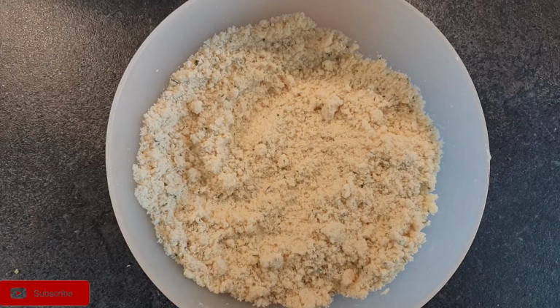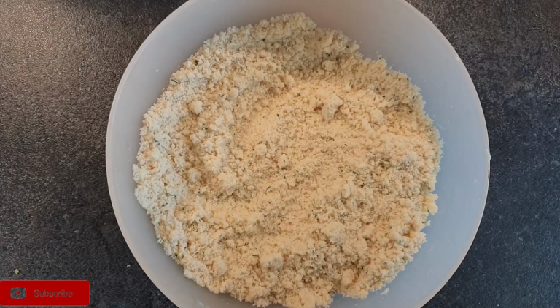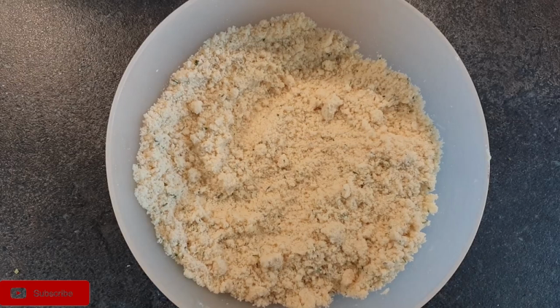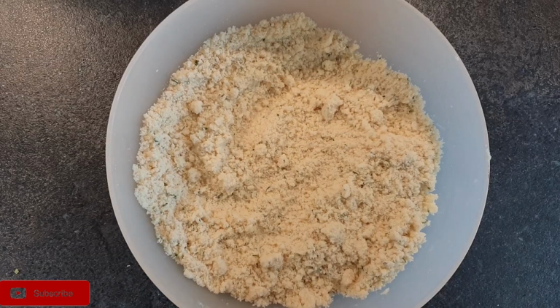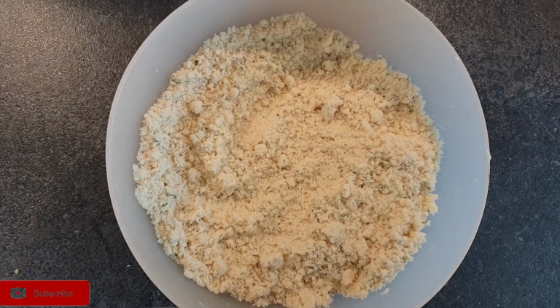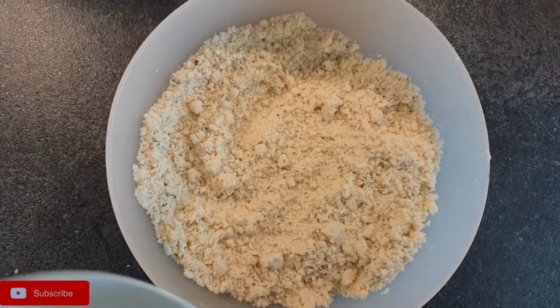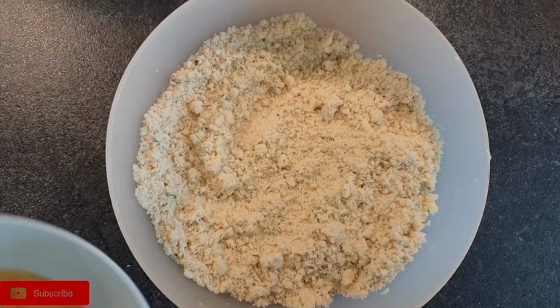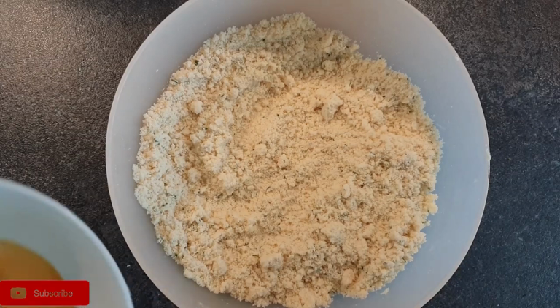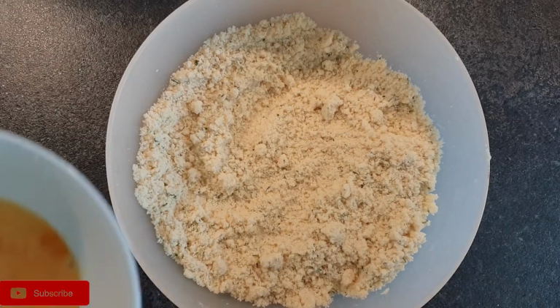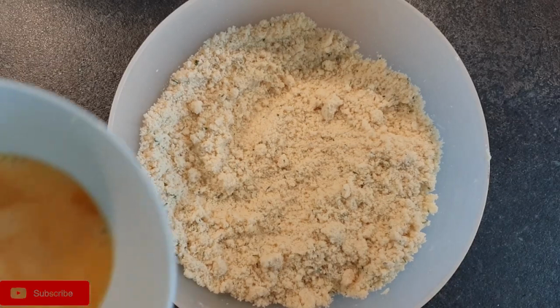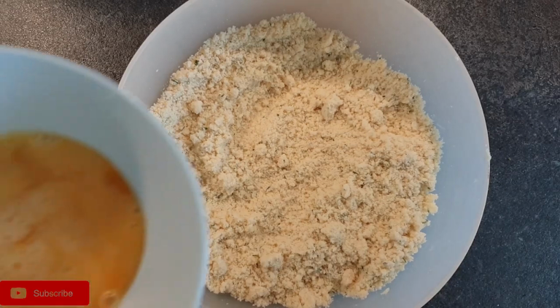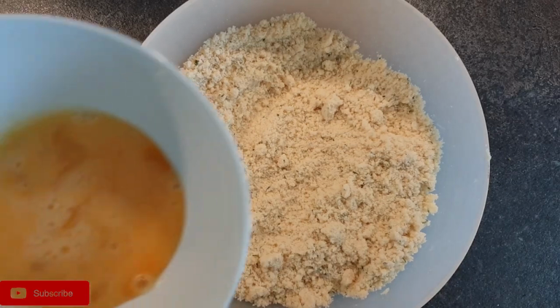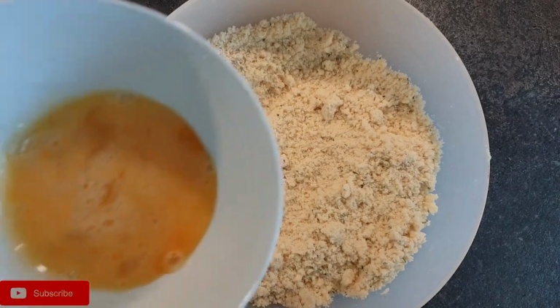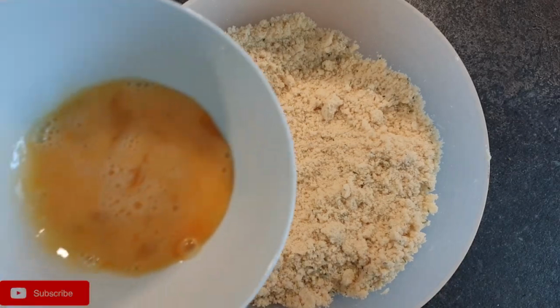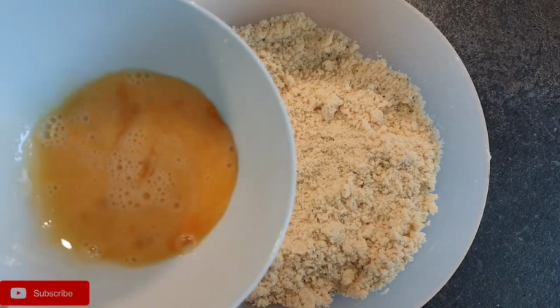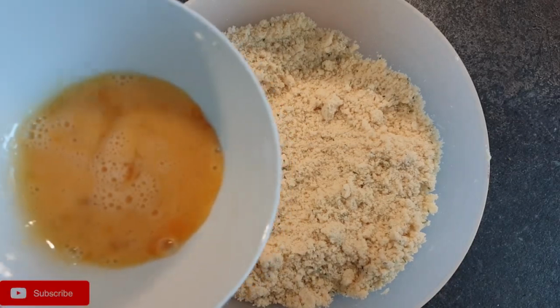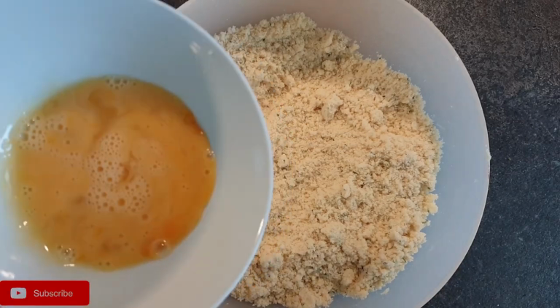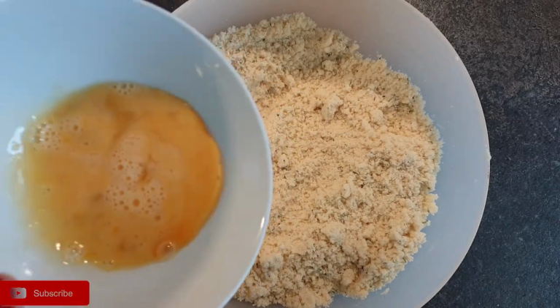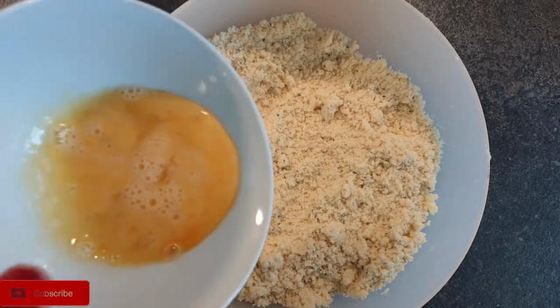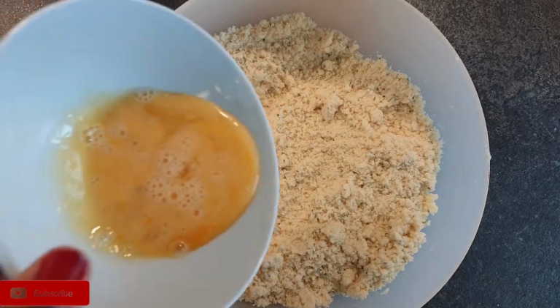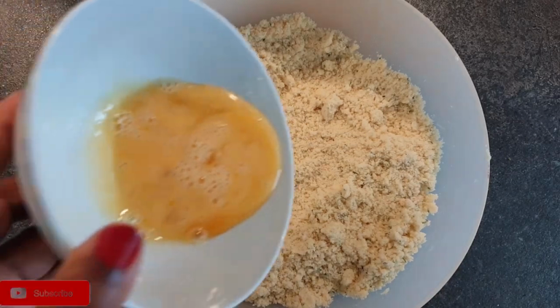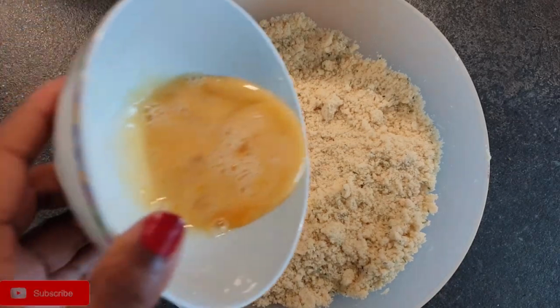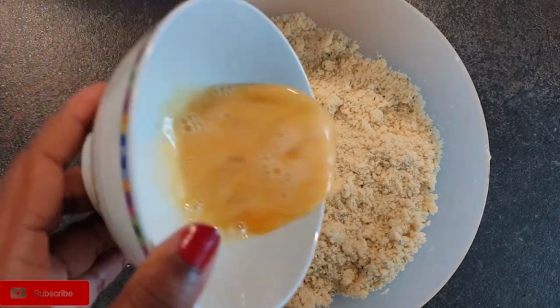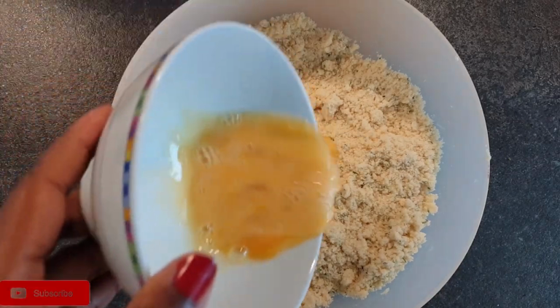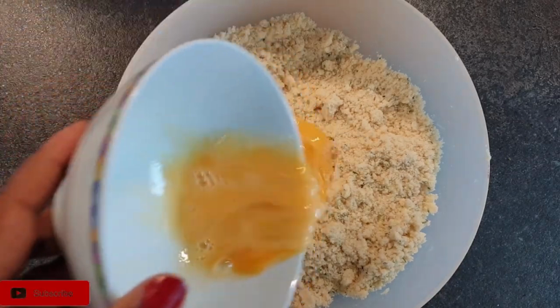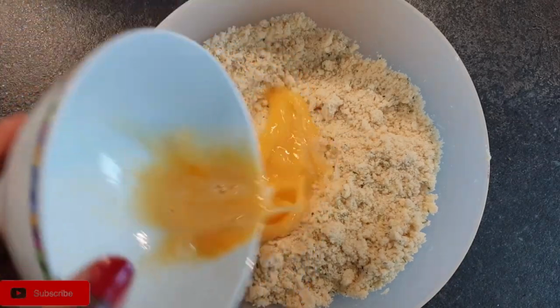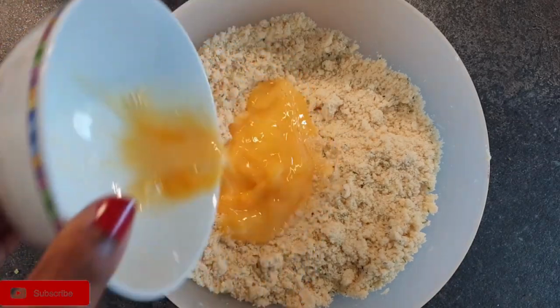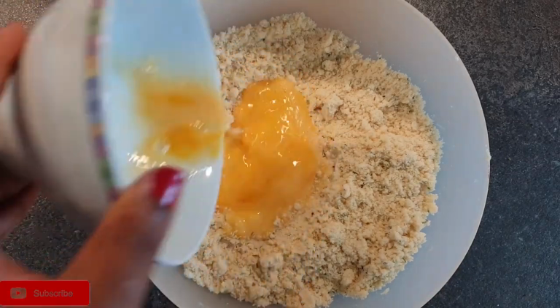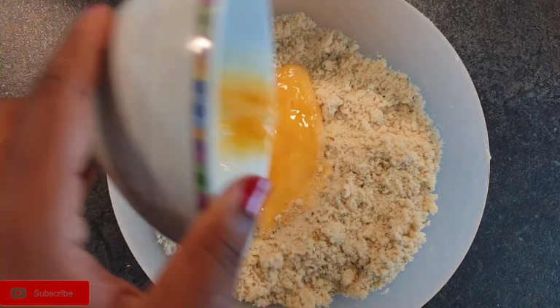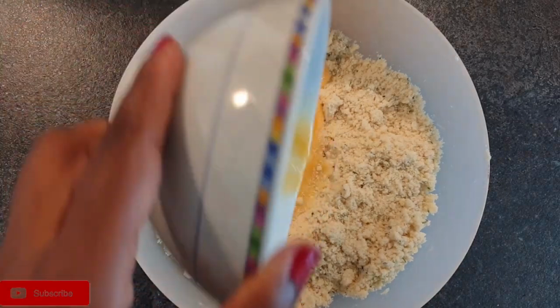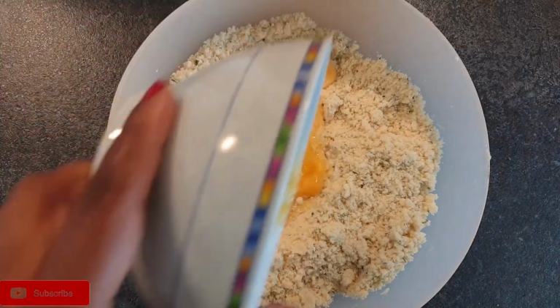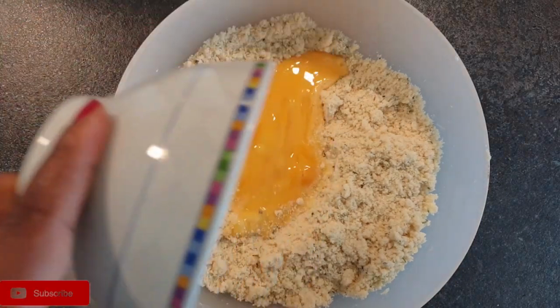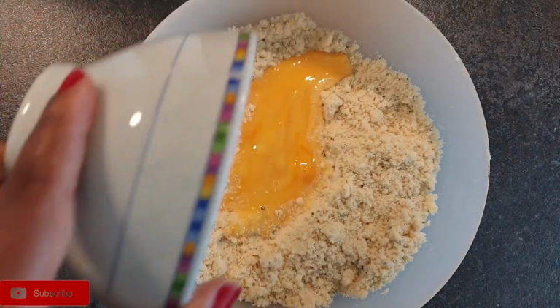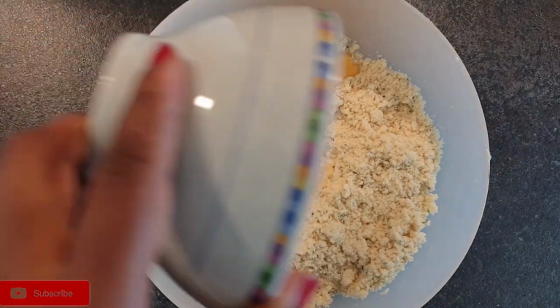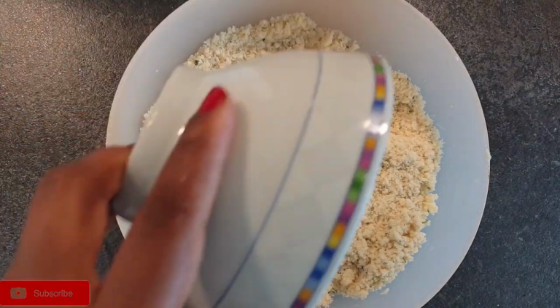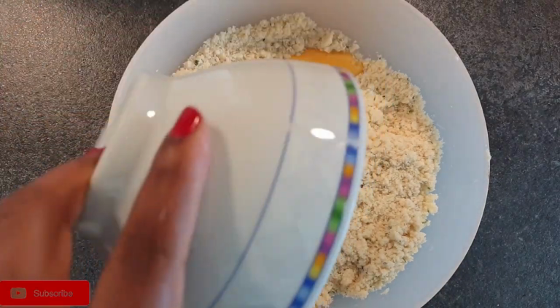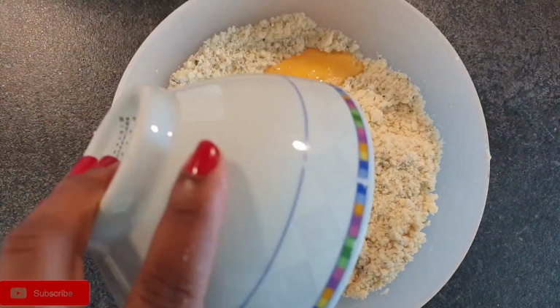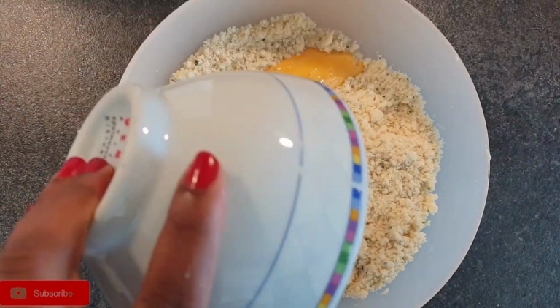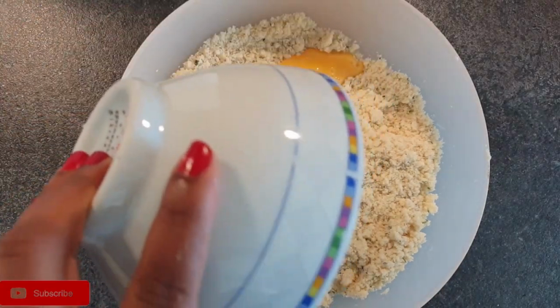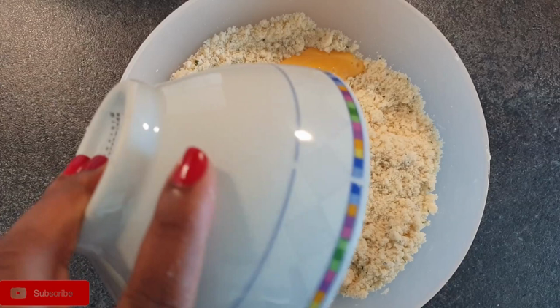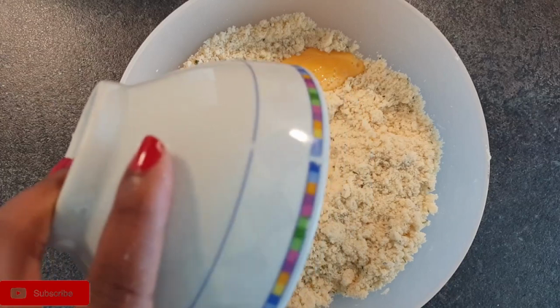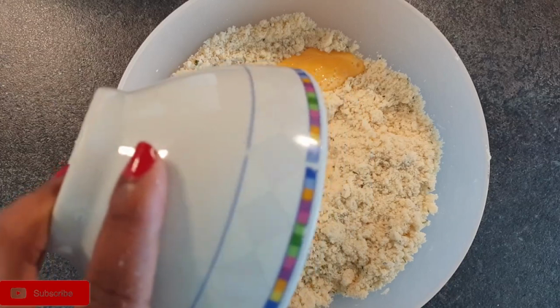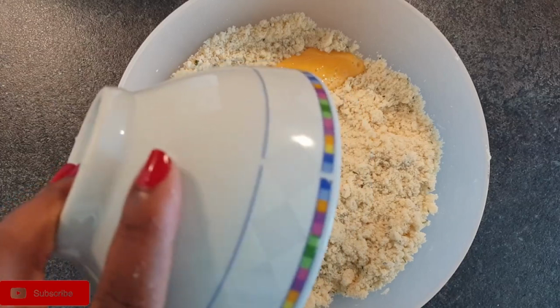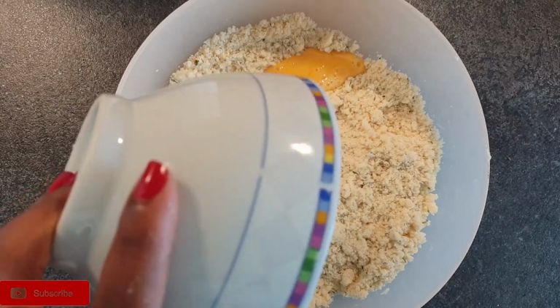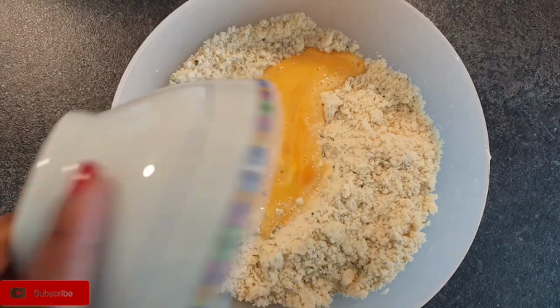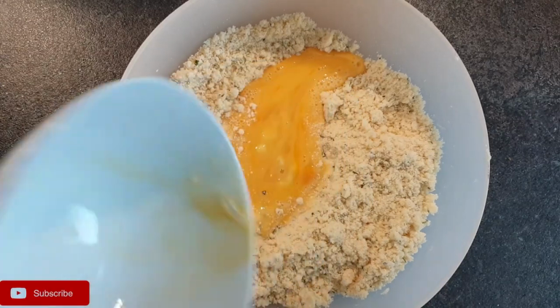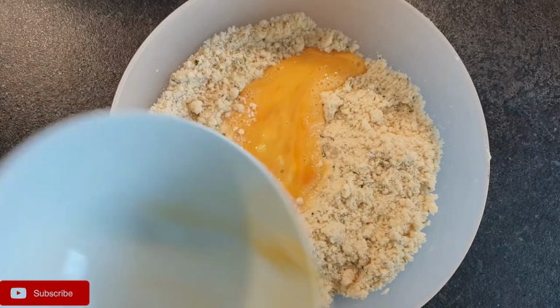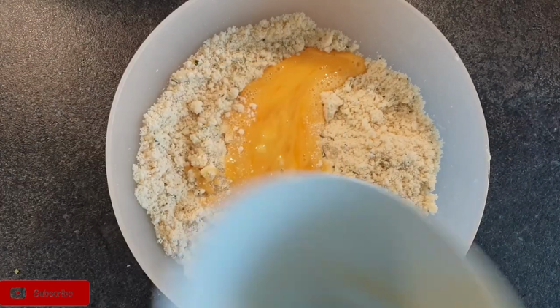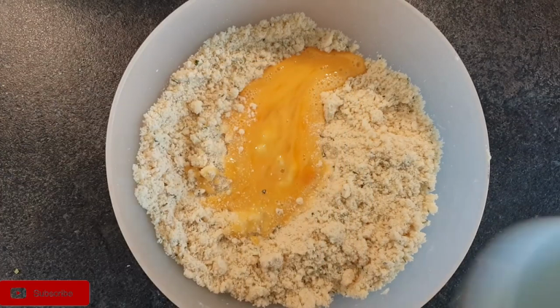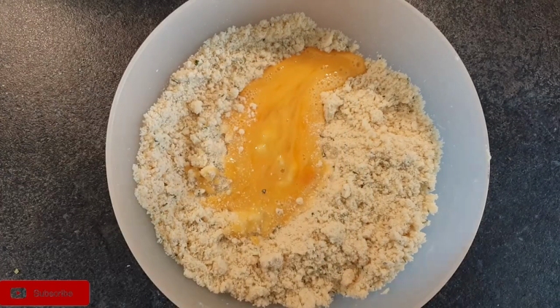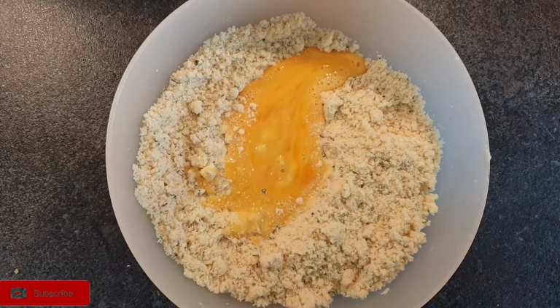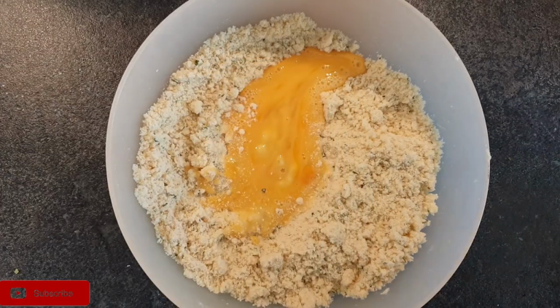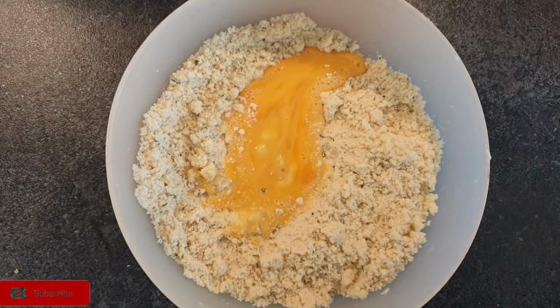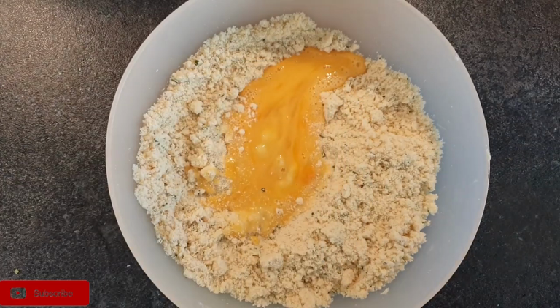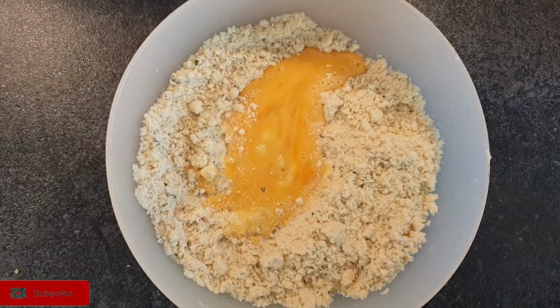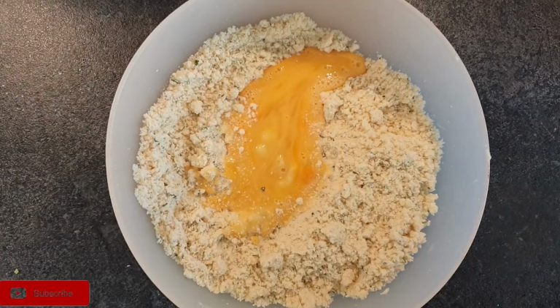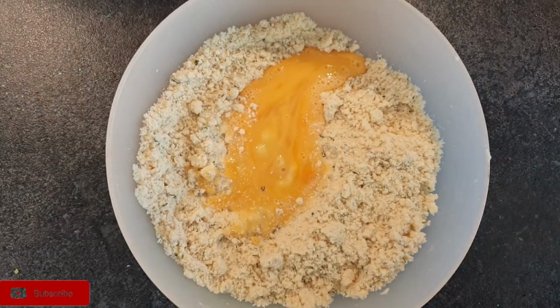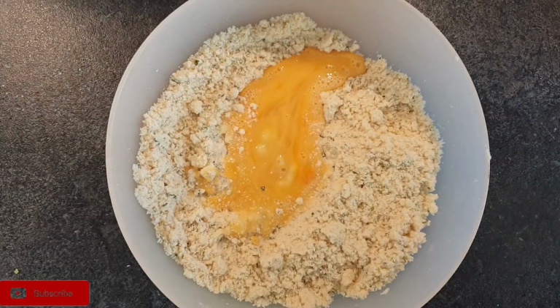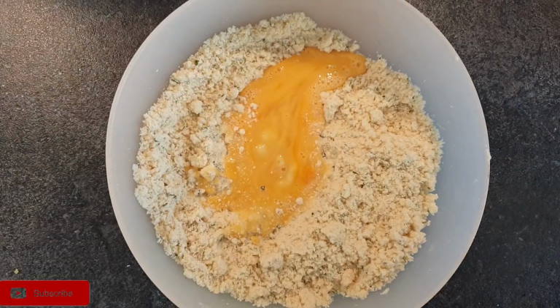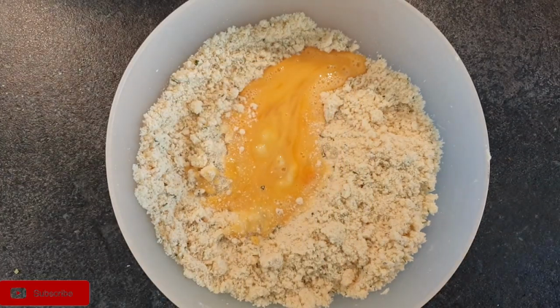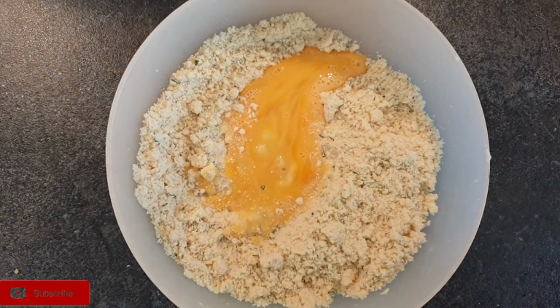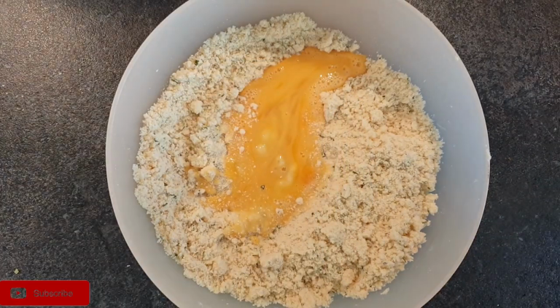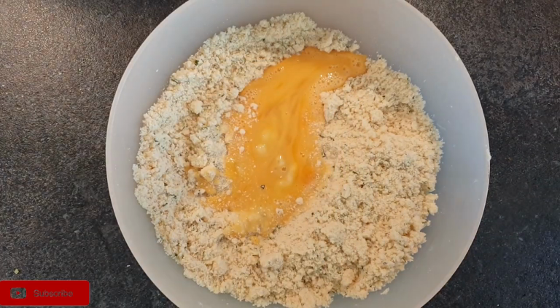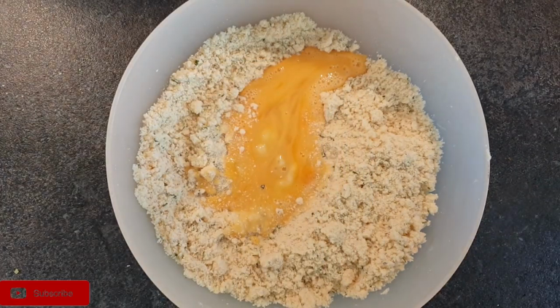Then go ahead and add in your egg and vanilla extract — about a teaspoon — and mix everything together.